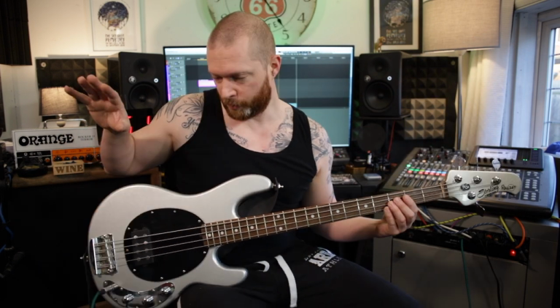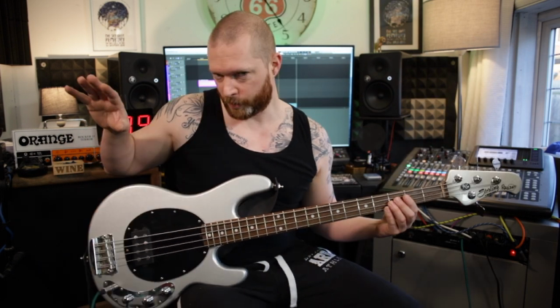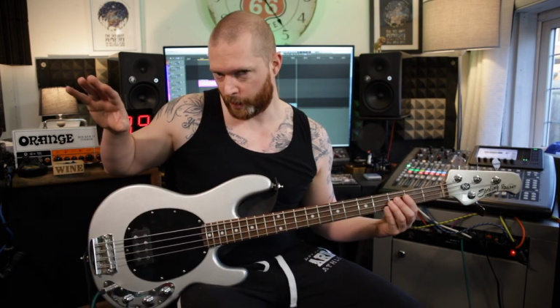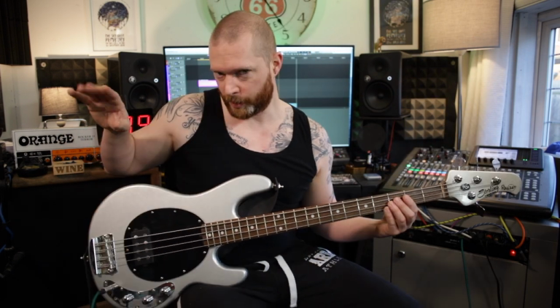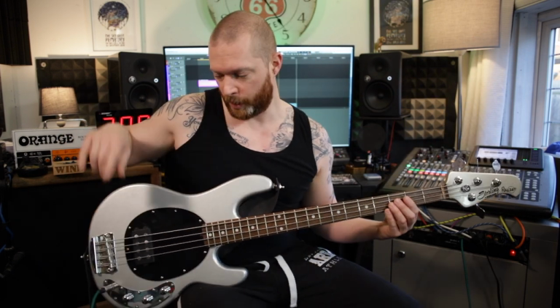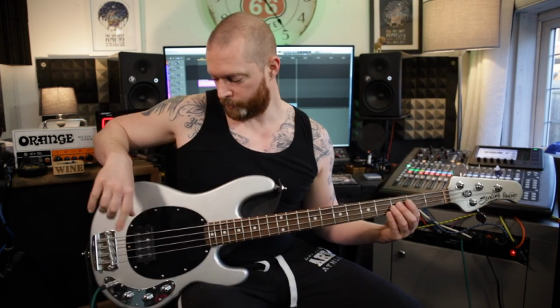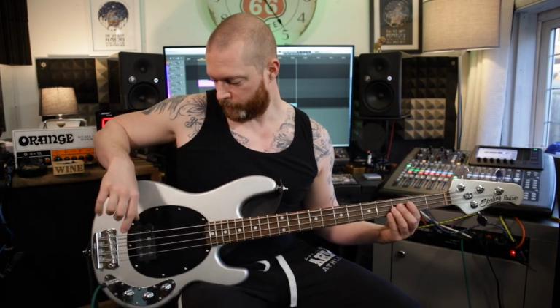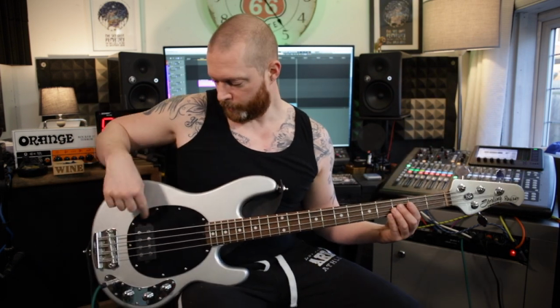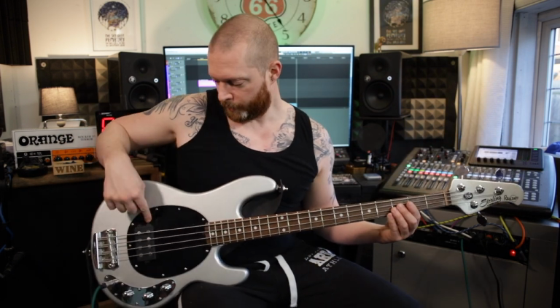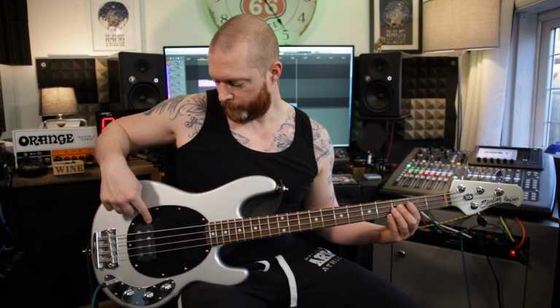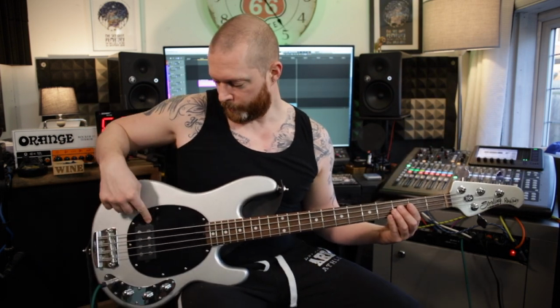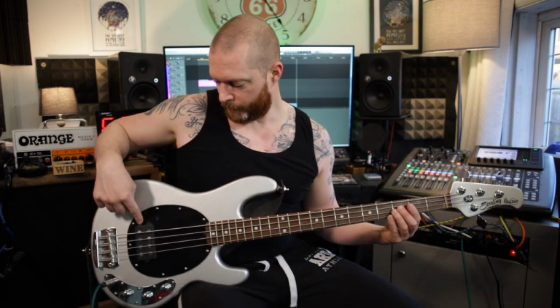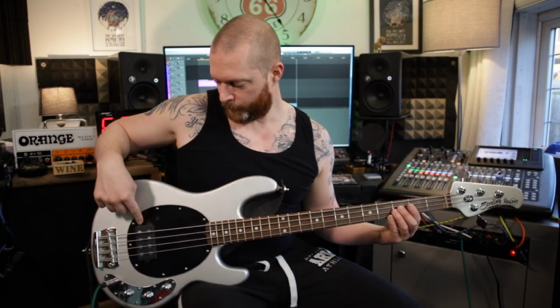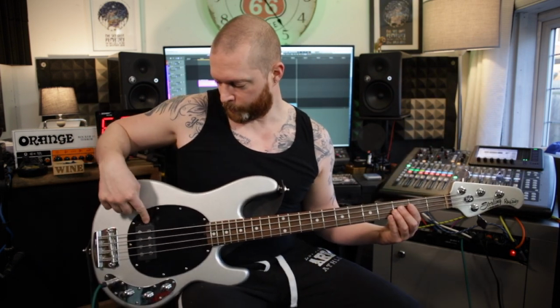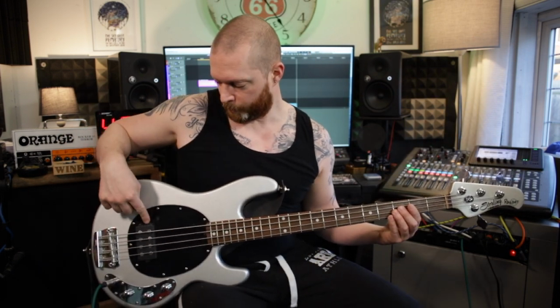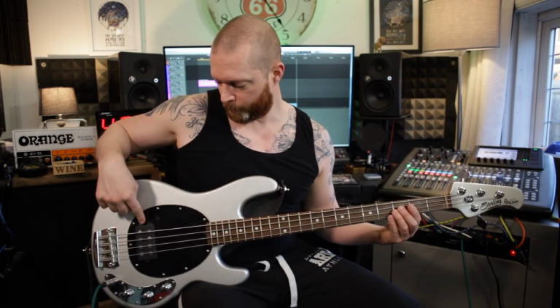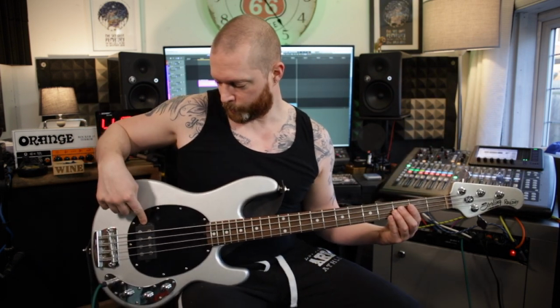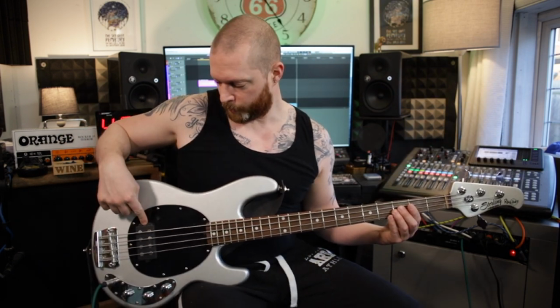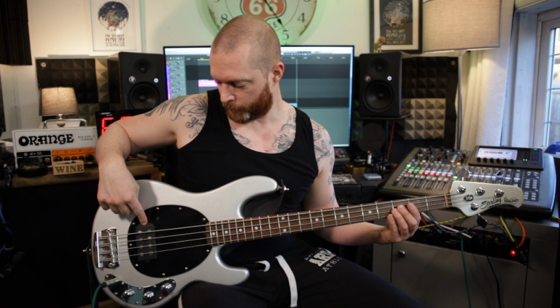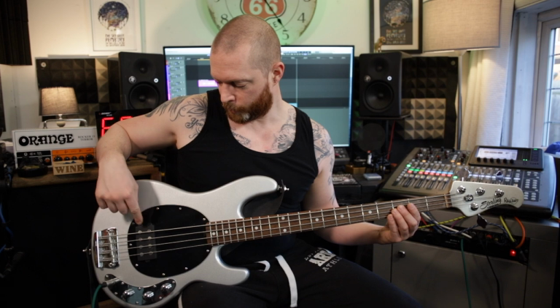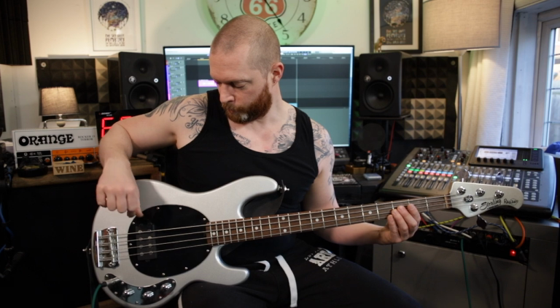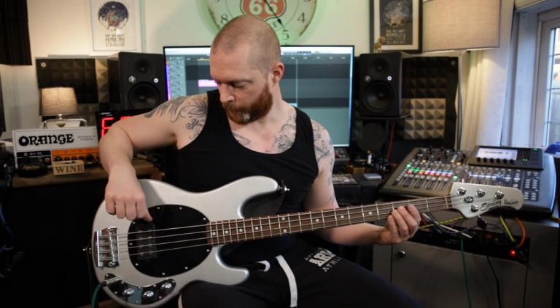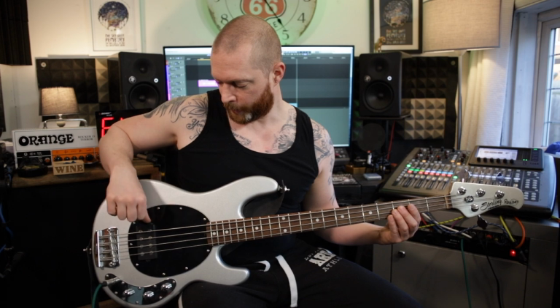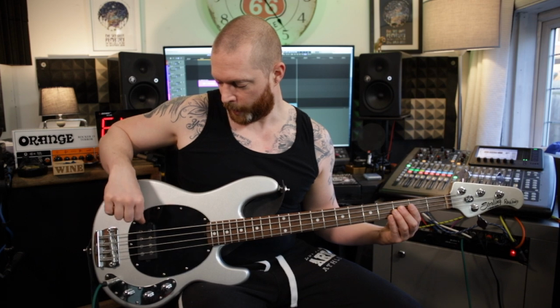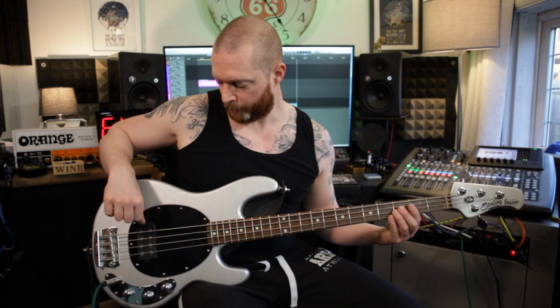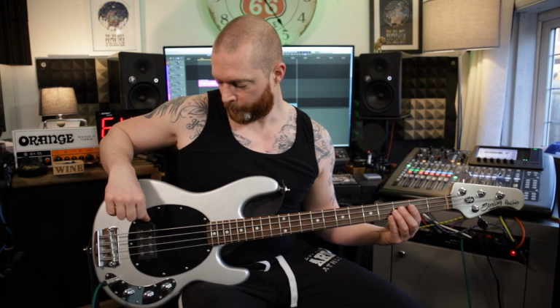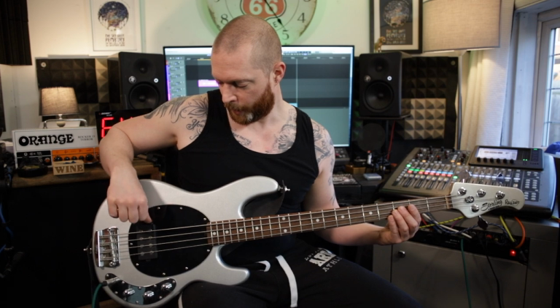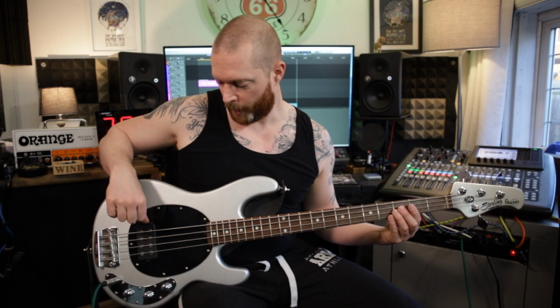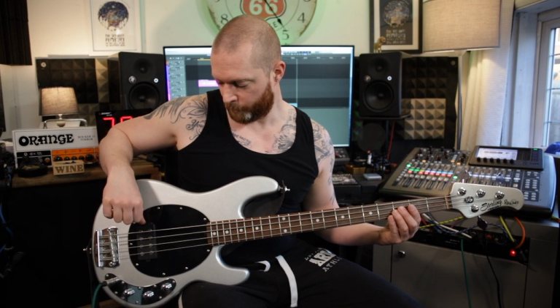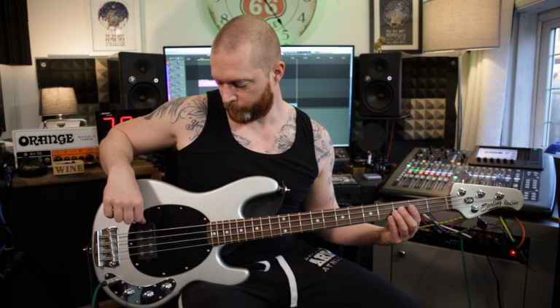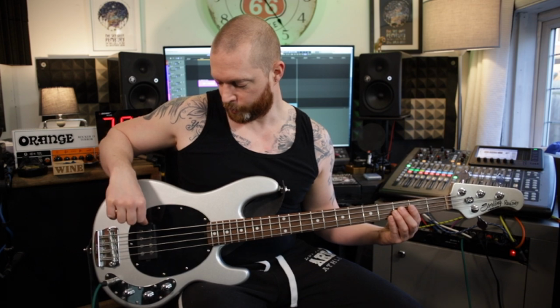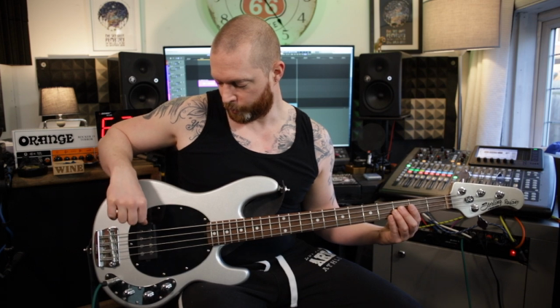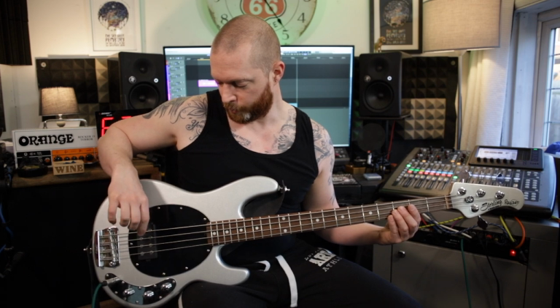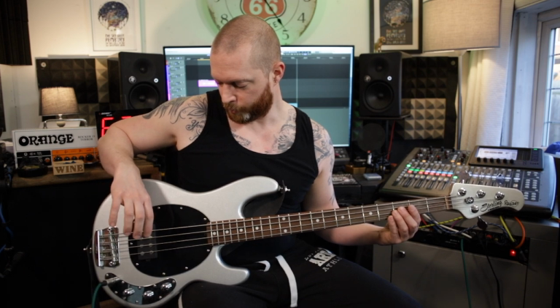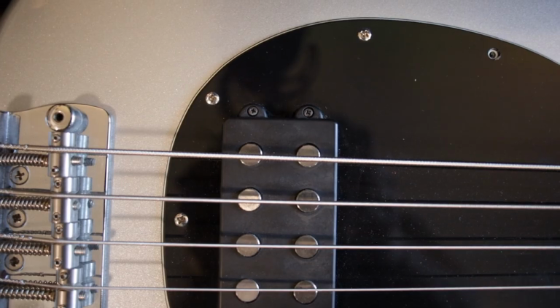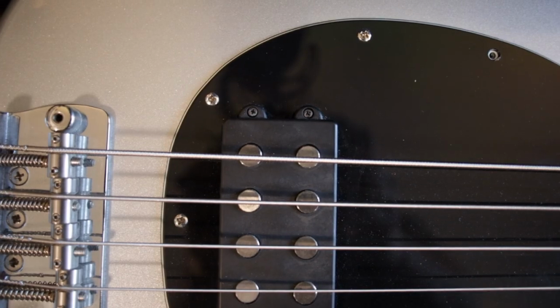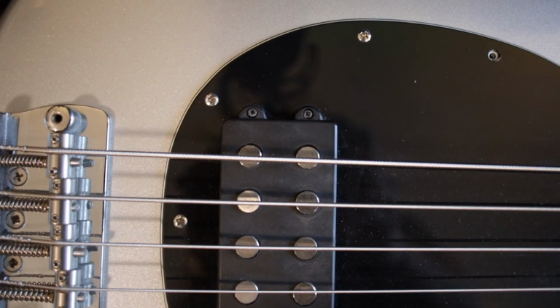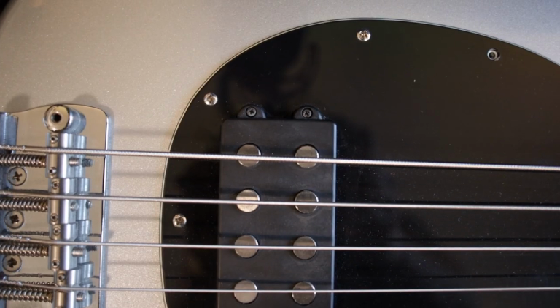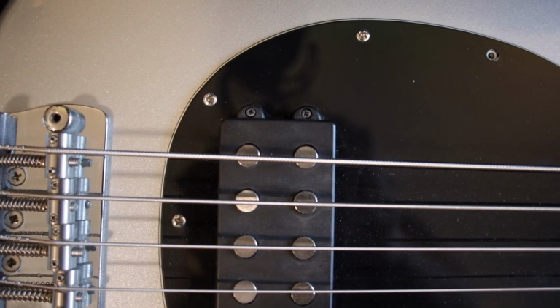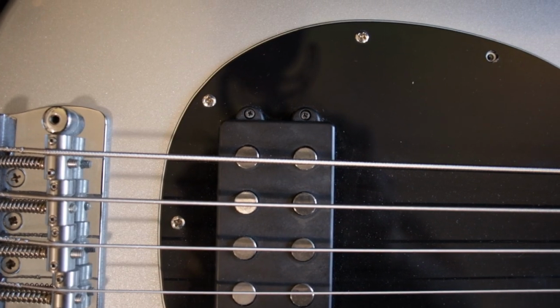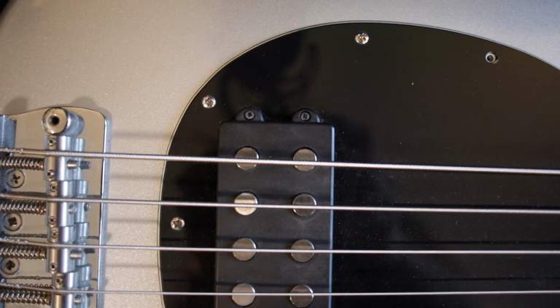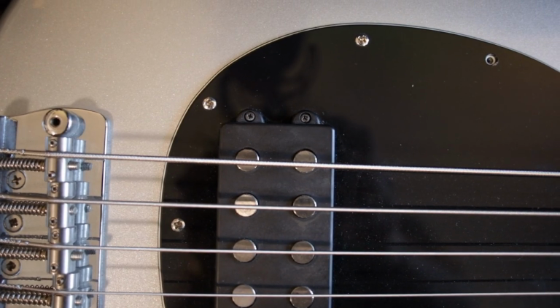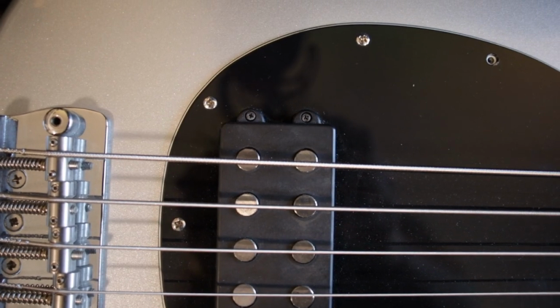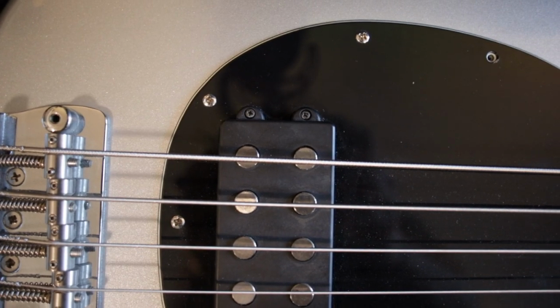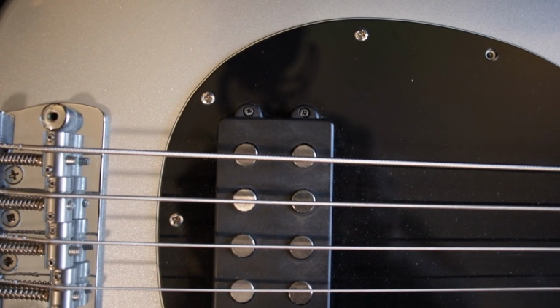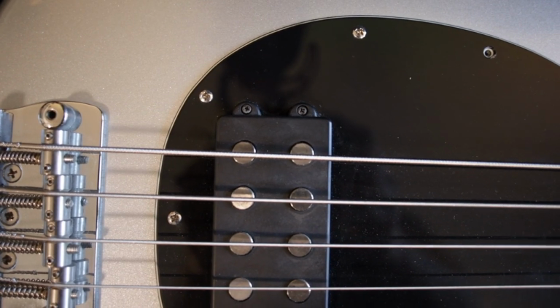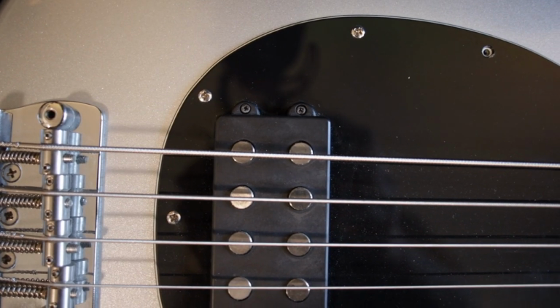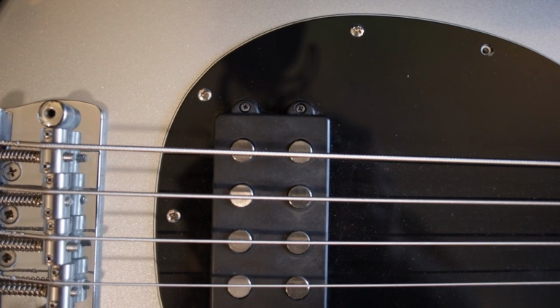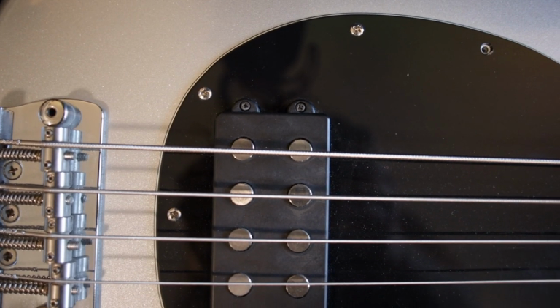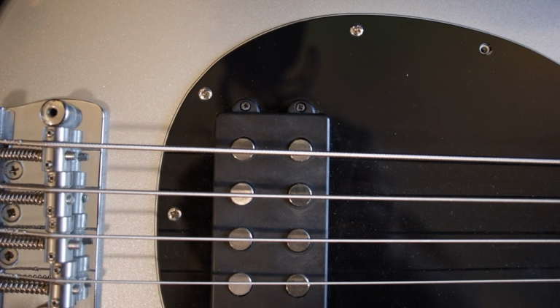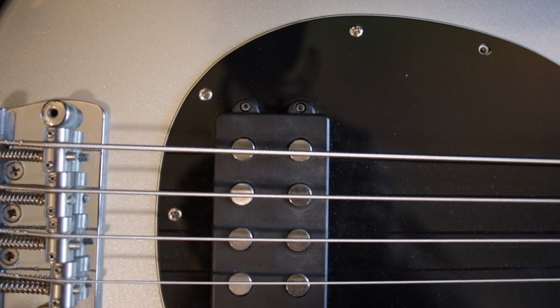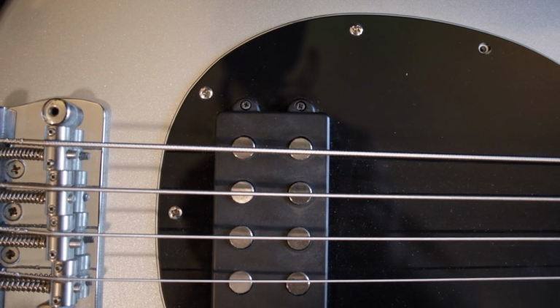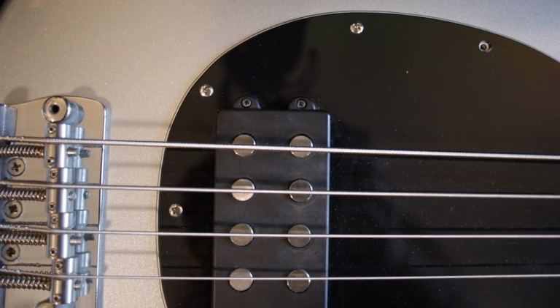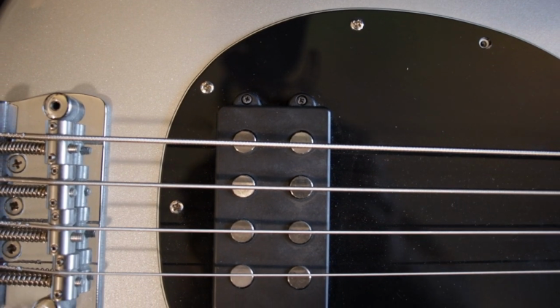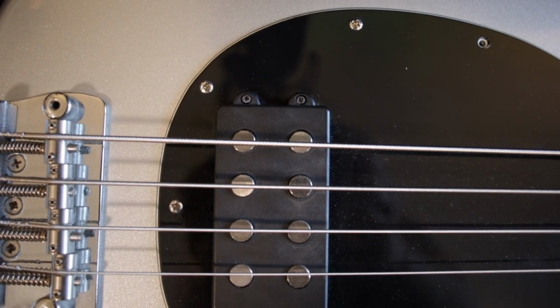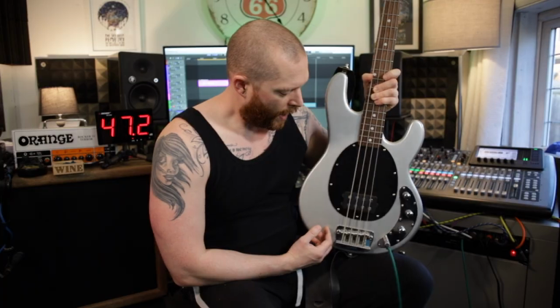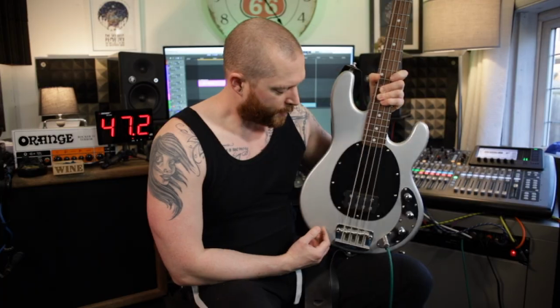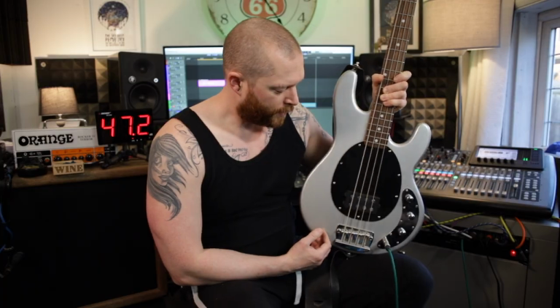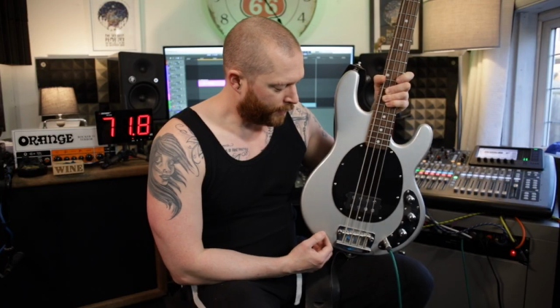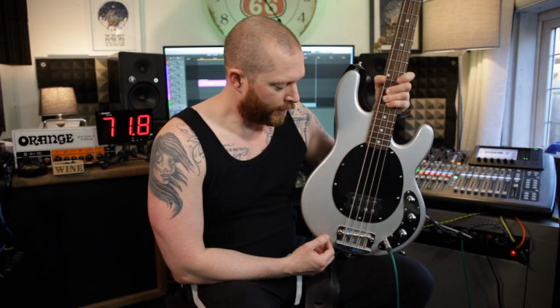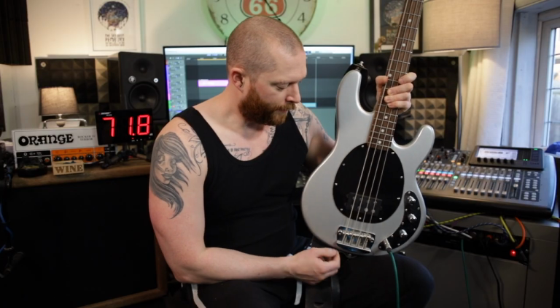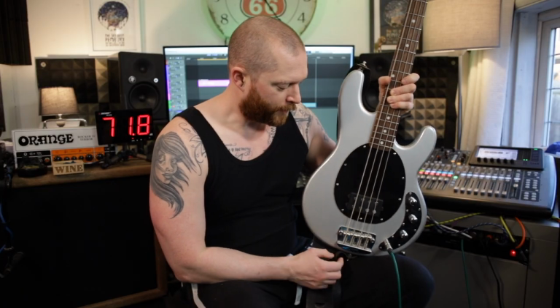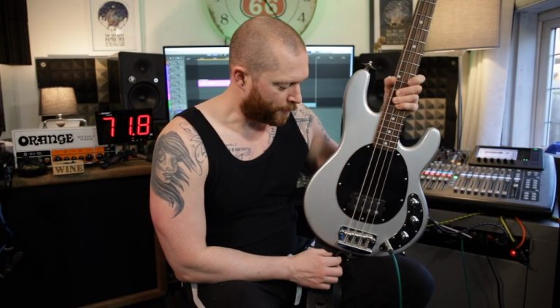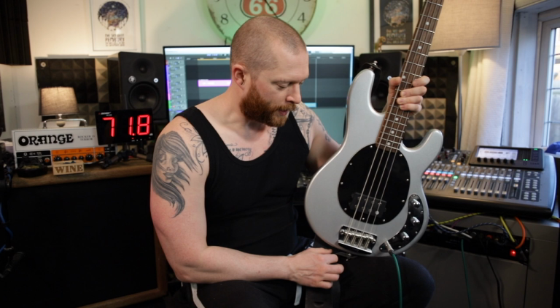A little side note: this bit between the two pickup screws to rest your thumb — that's really comfy. Absolutely love this bass.